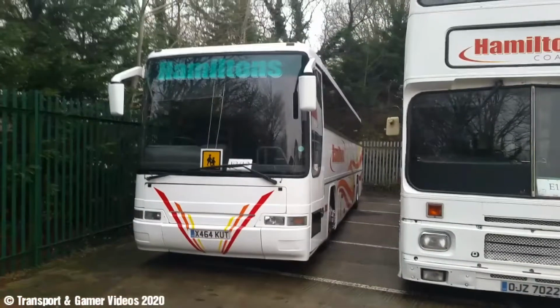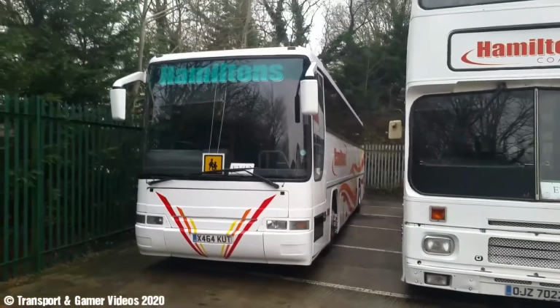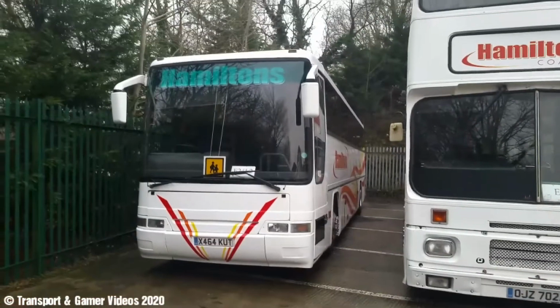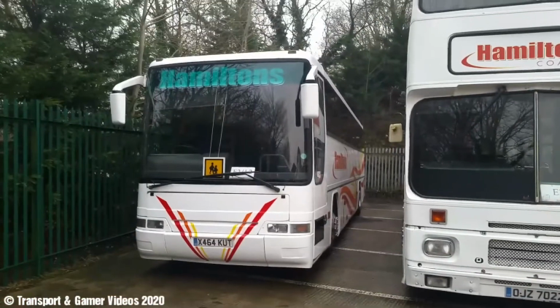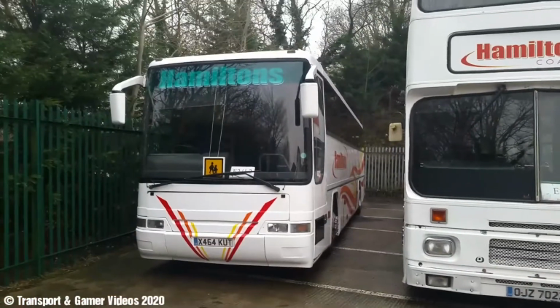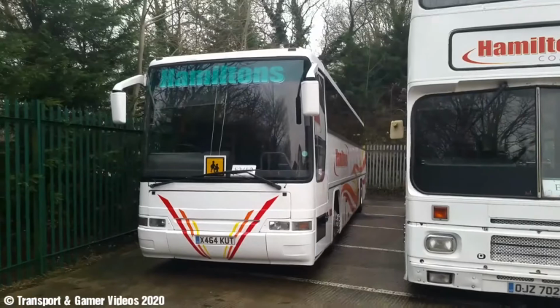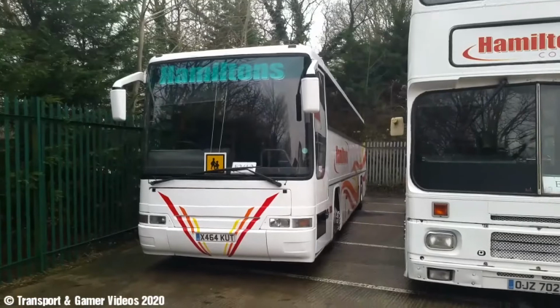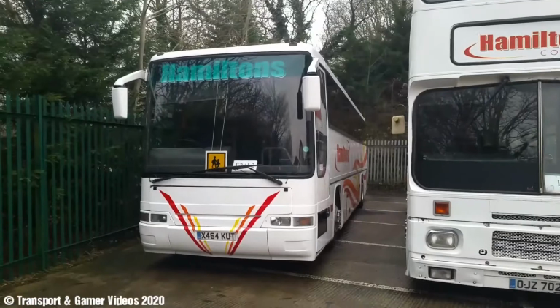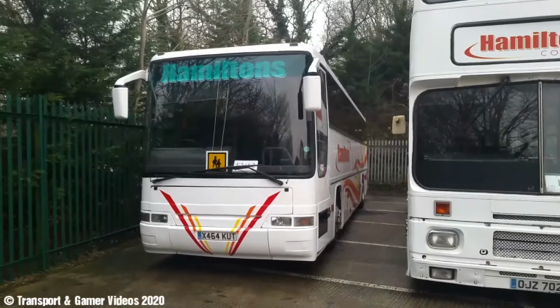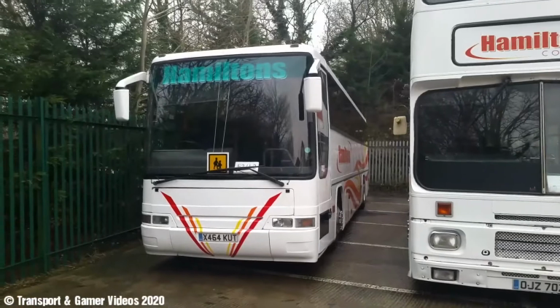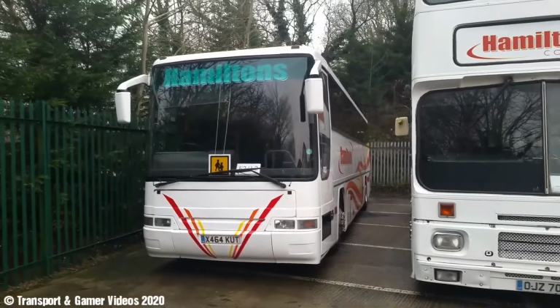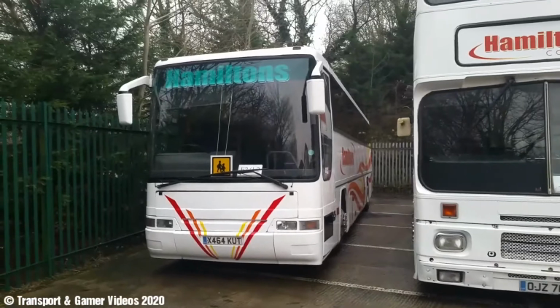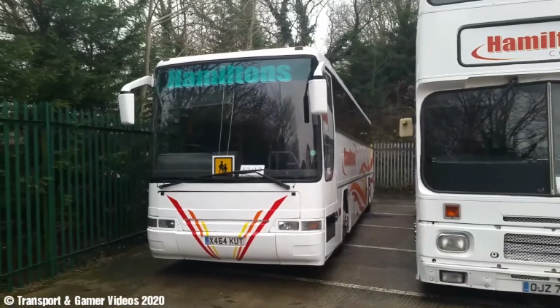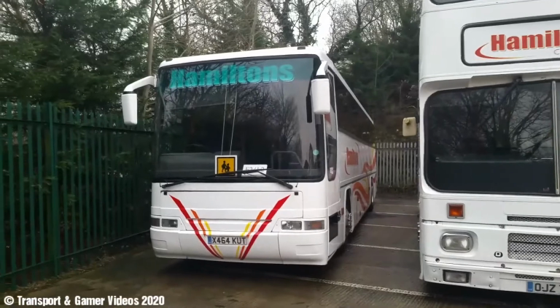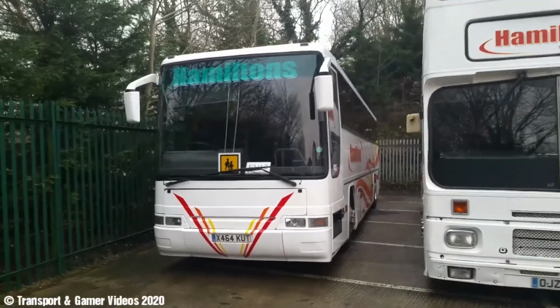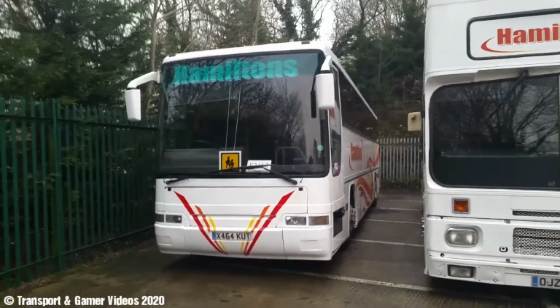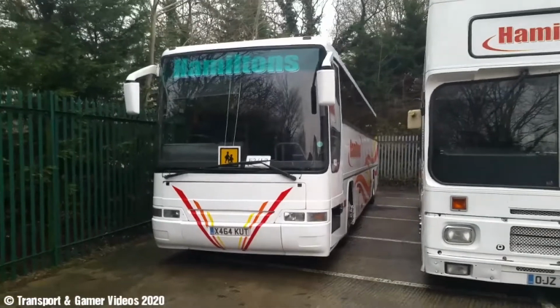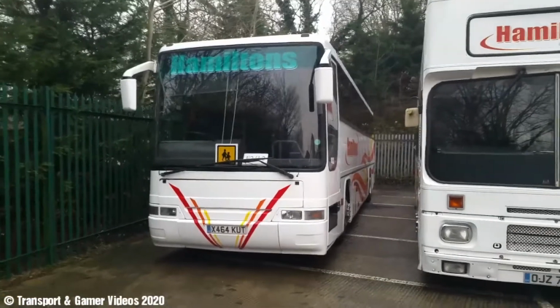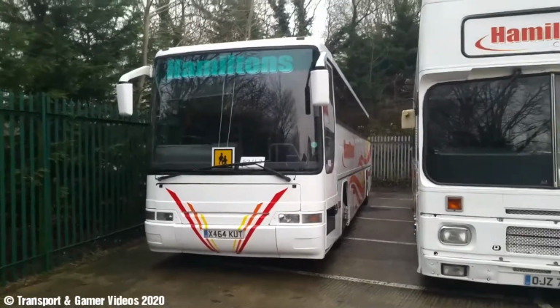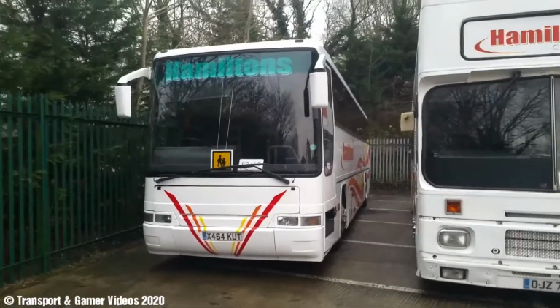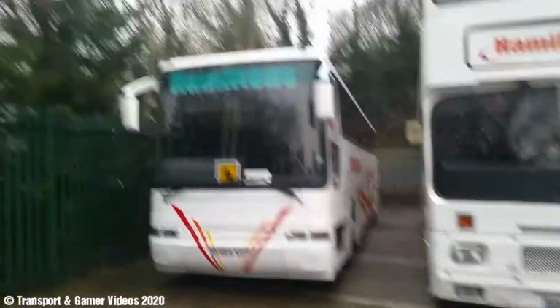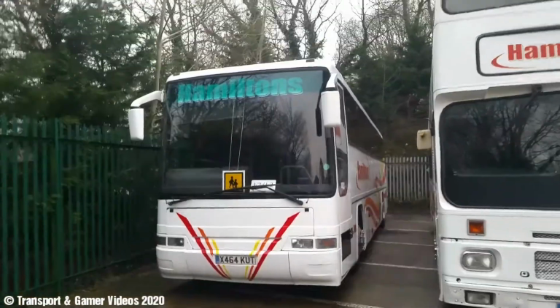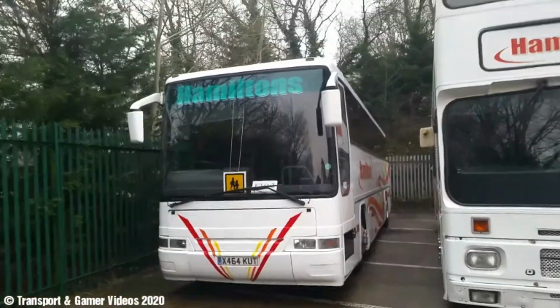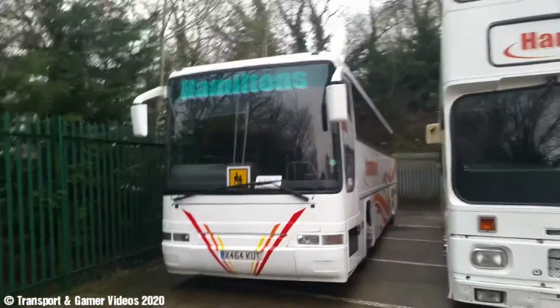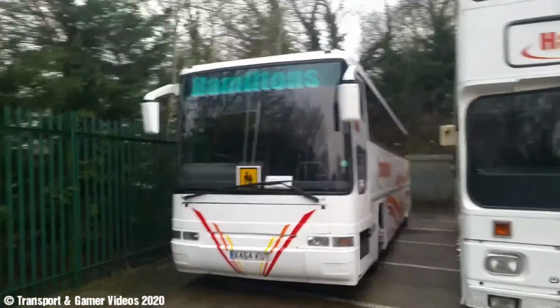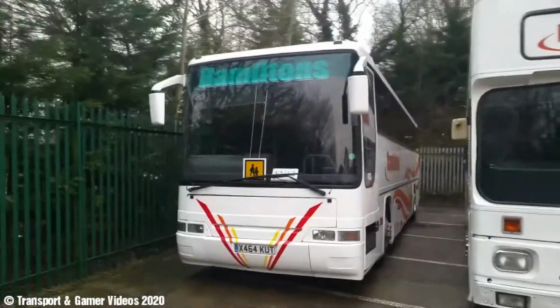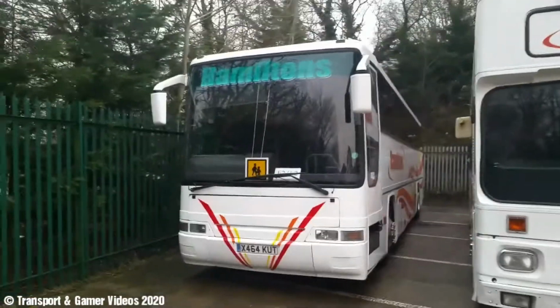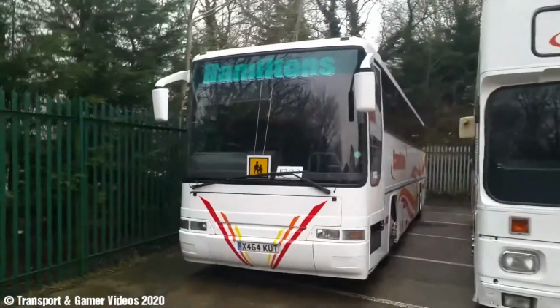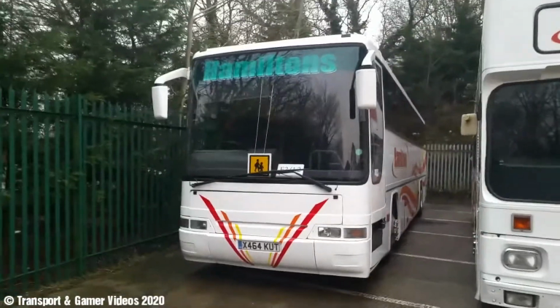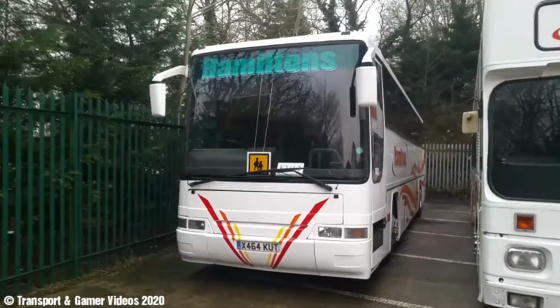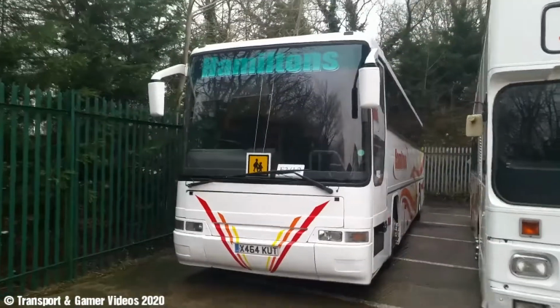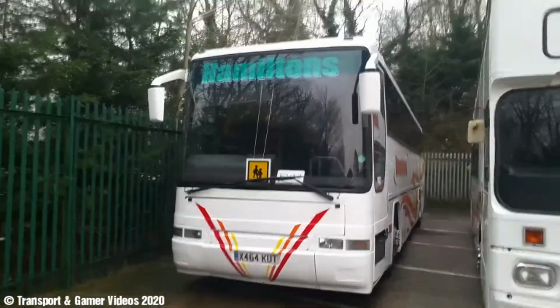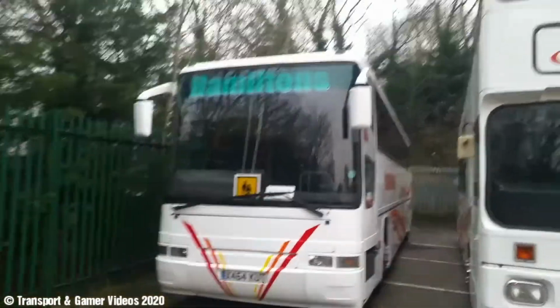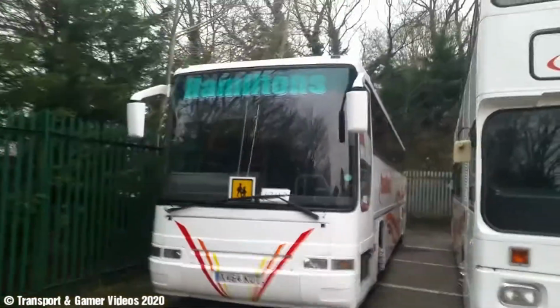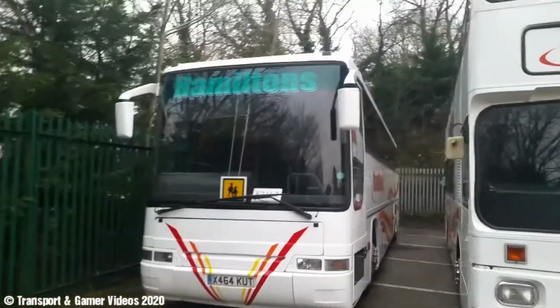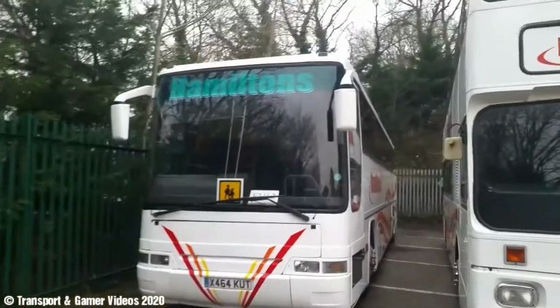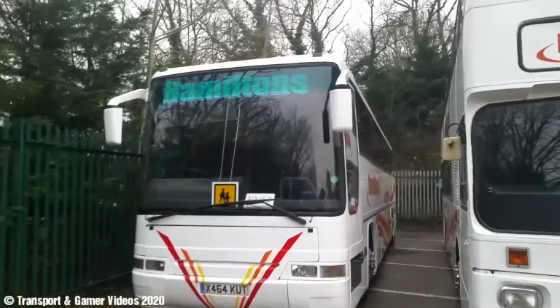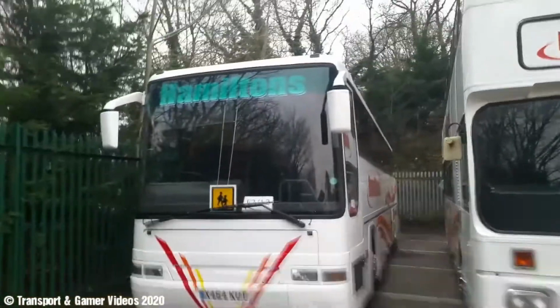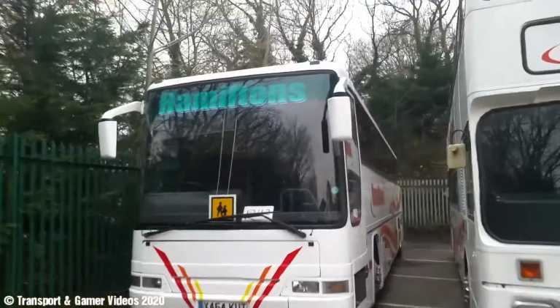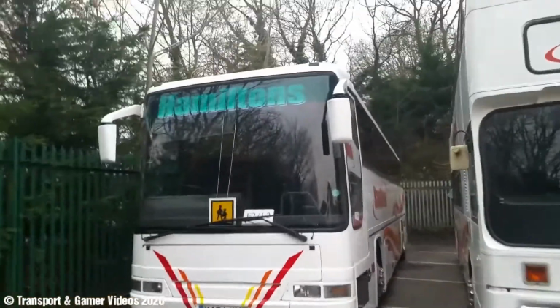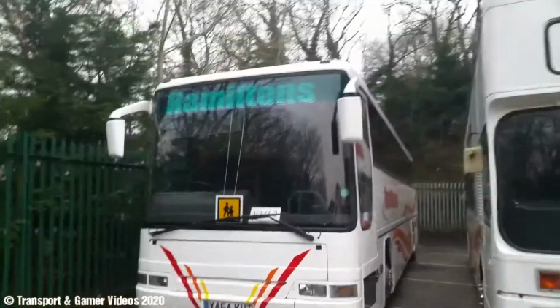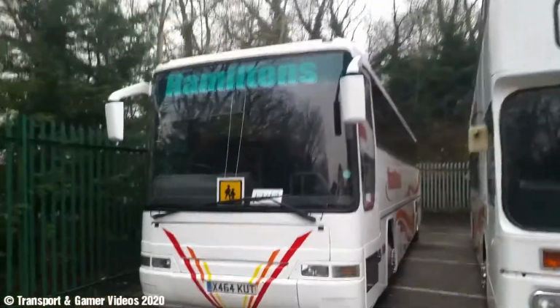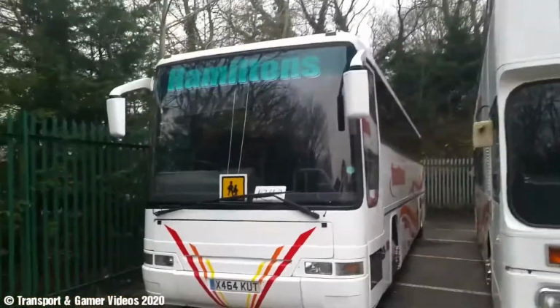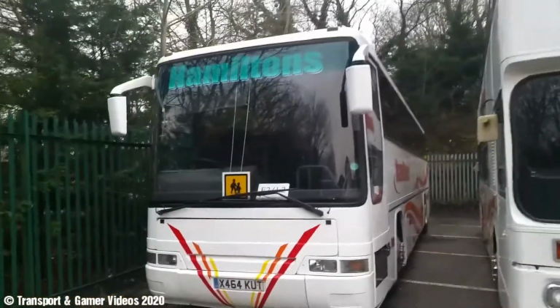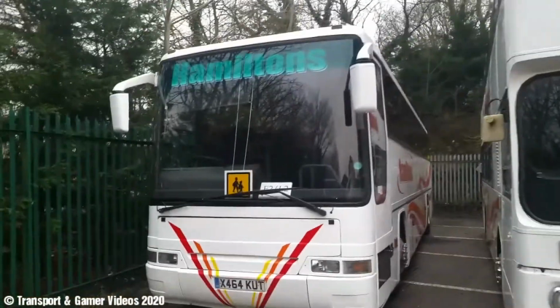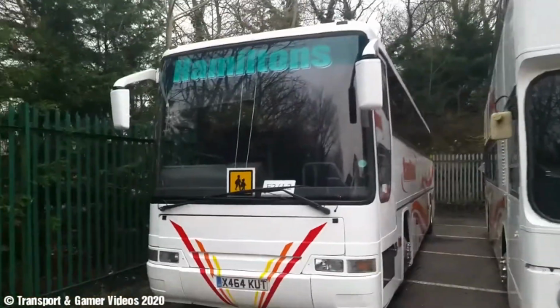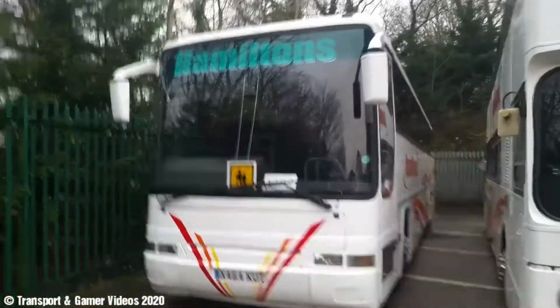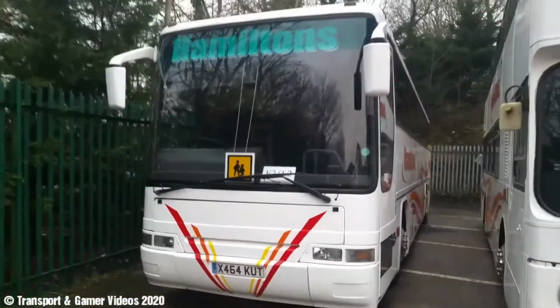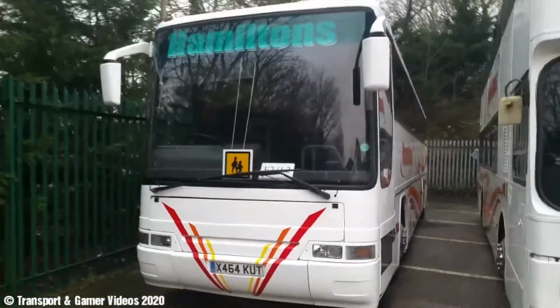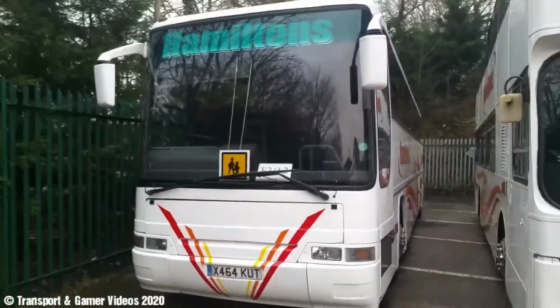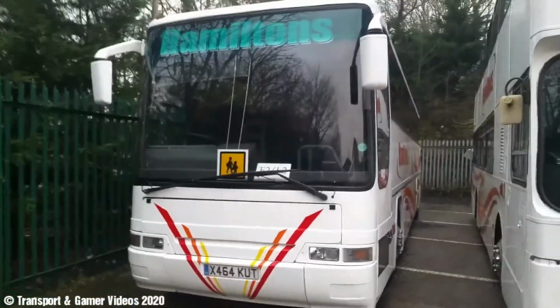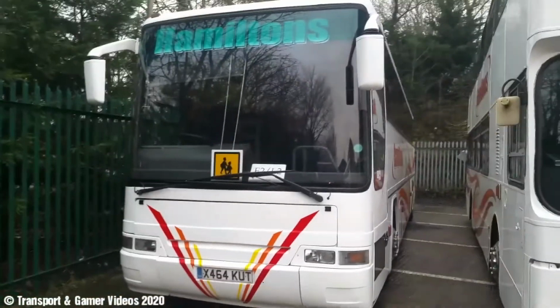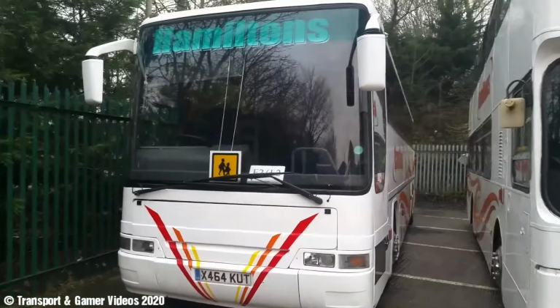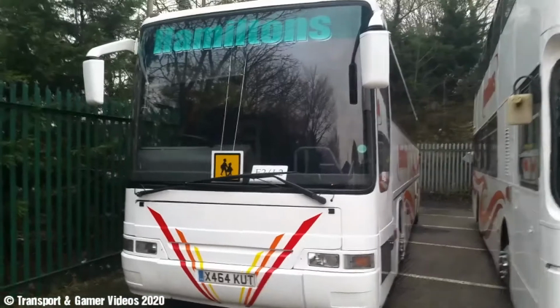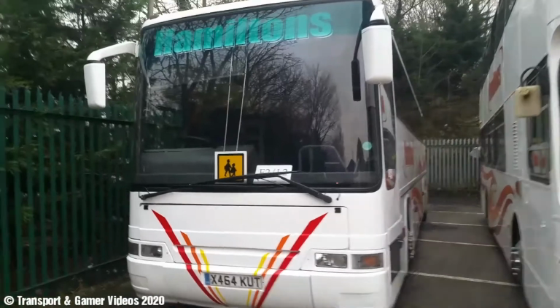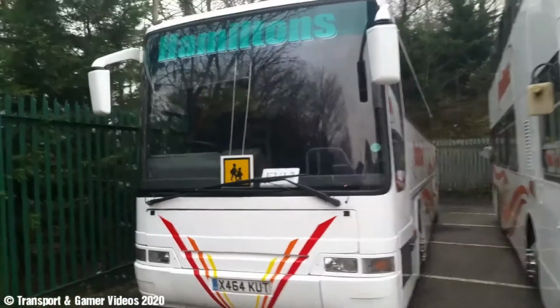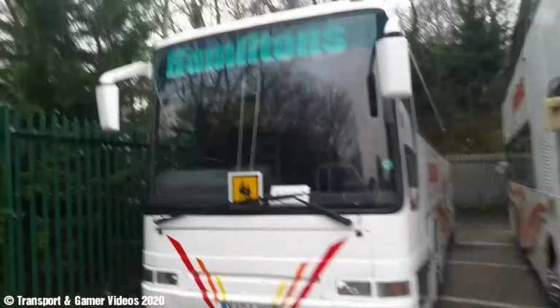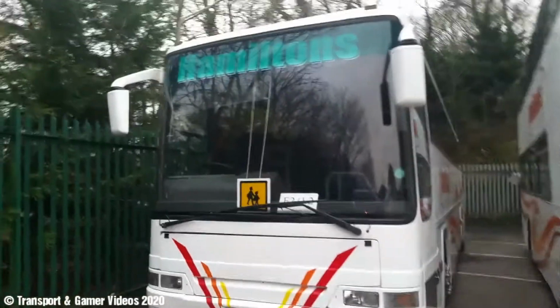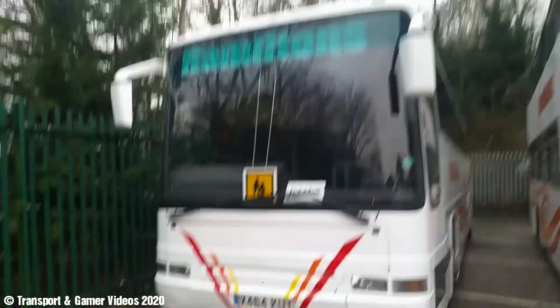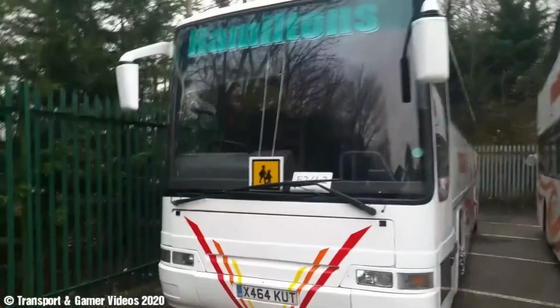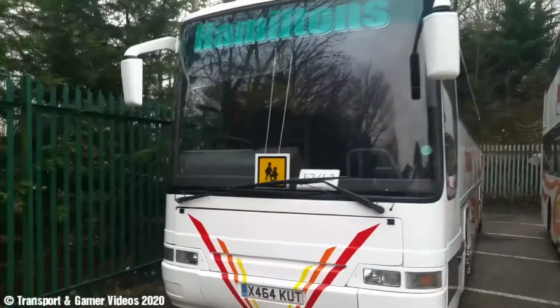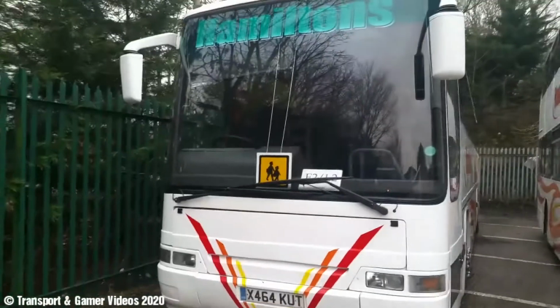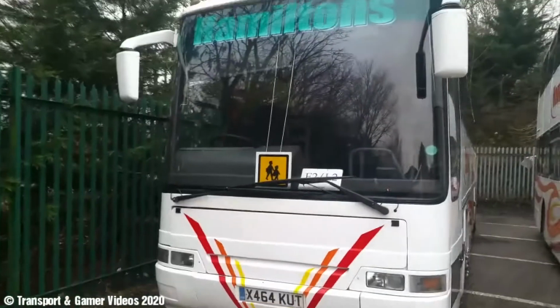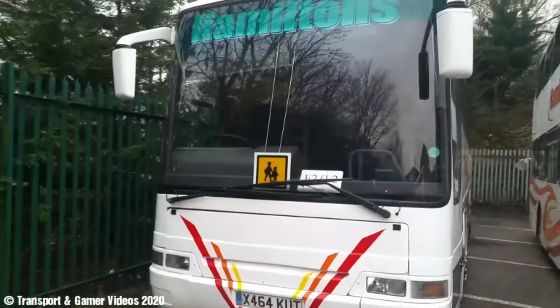Hi guys, how you doing? I'm back with another depot tour. Here we are in Hamilton.